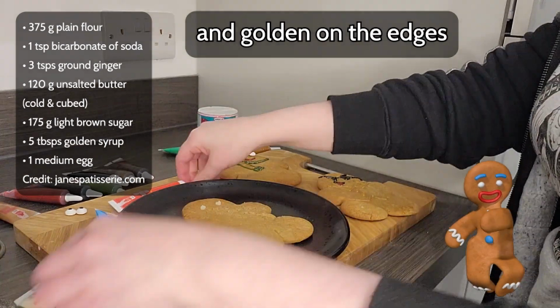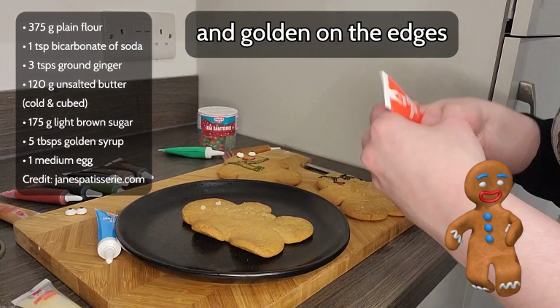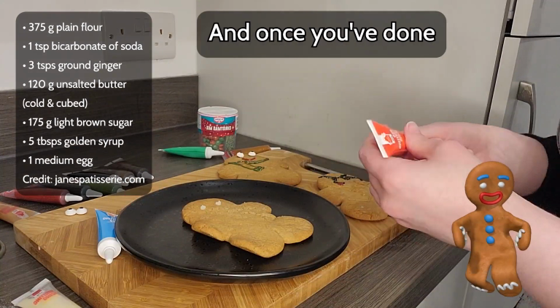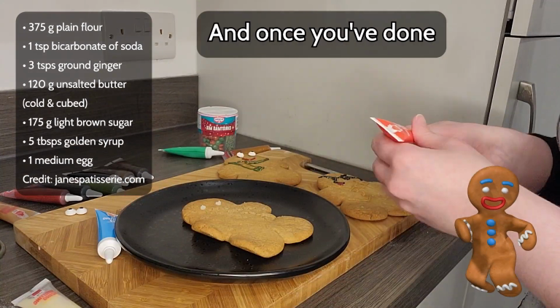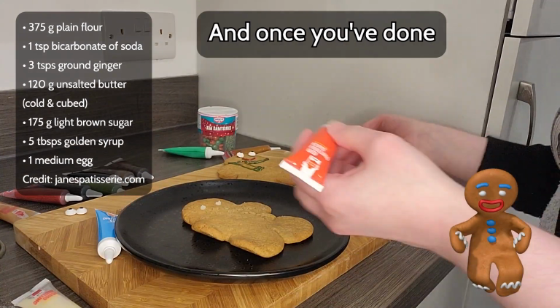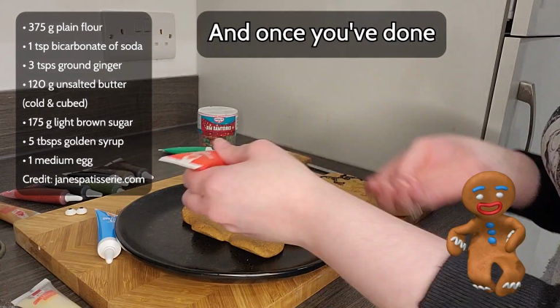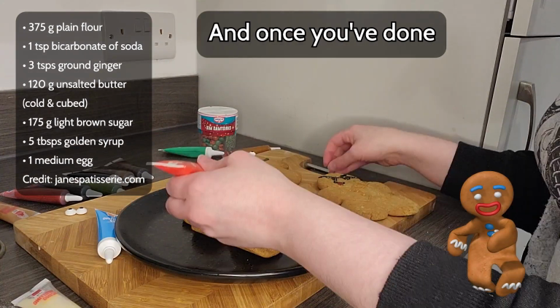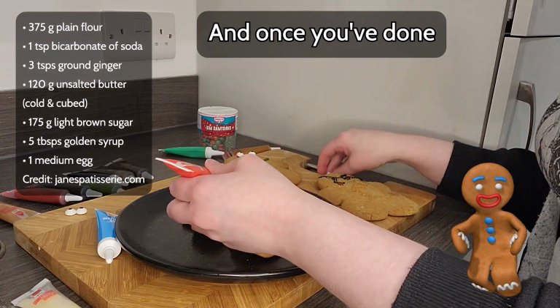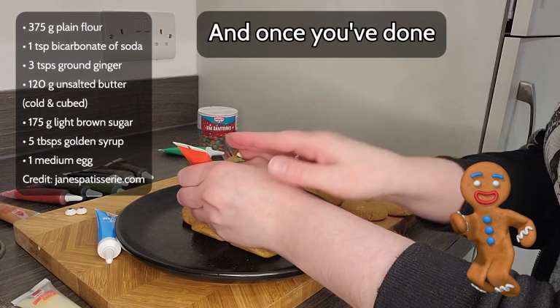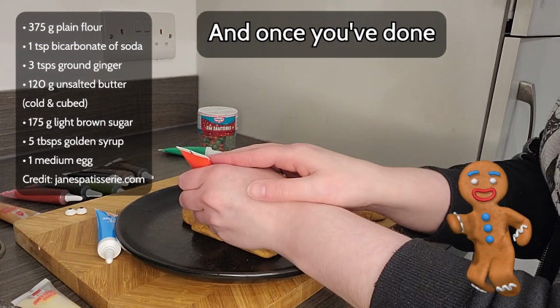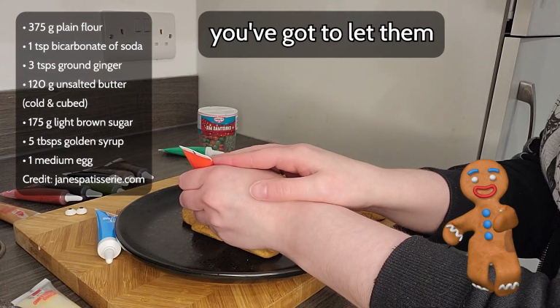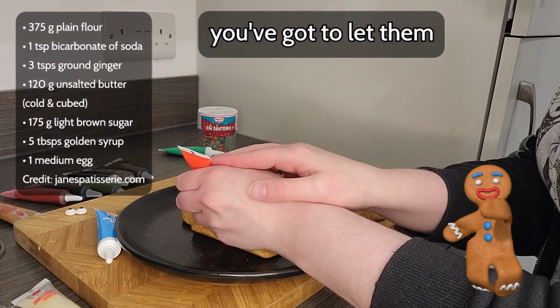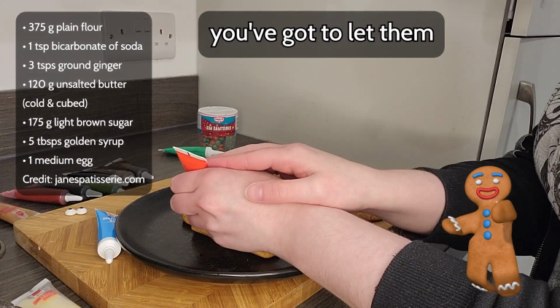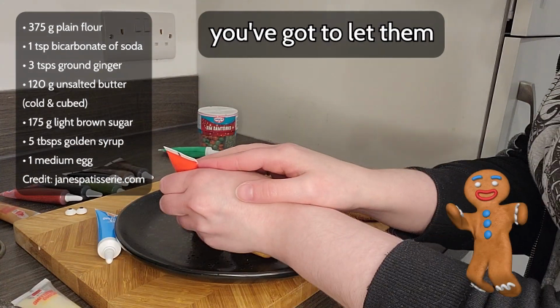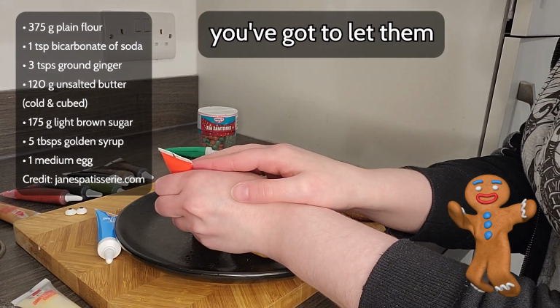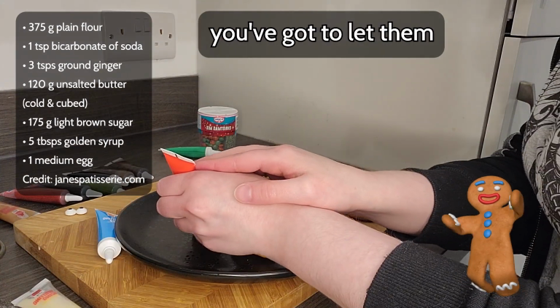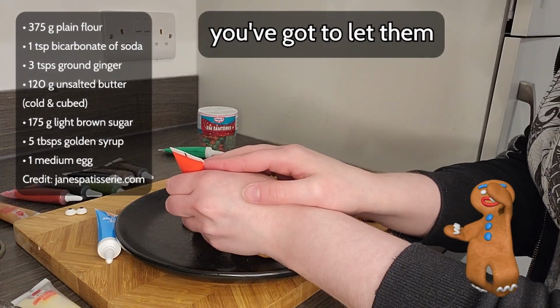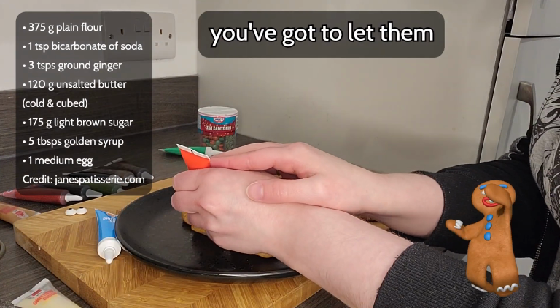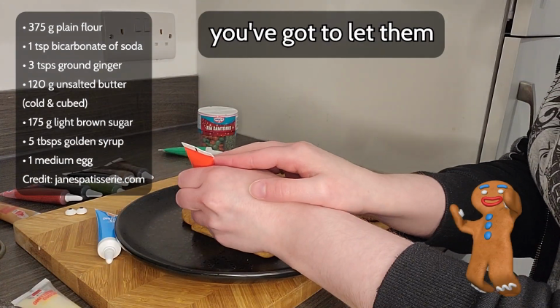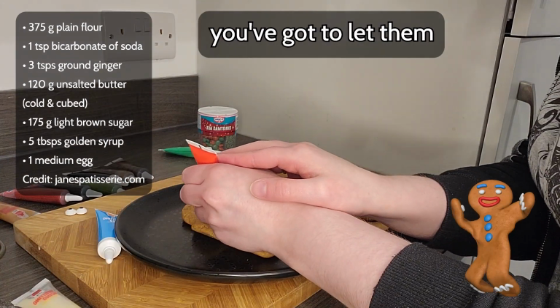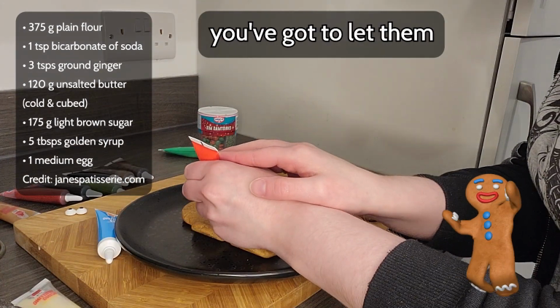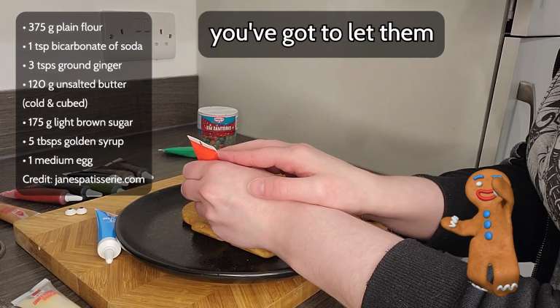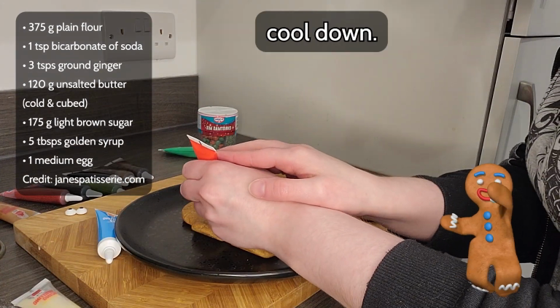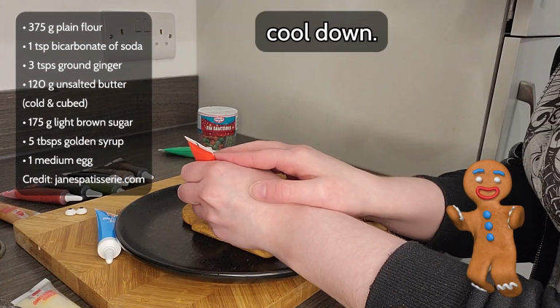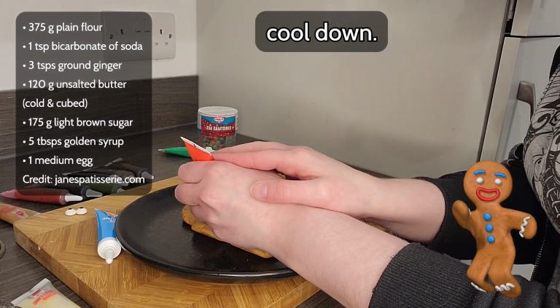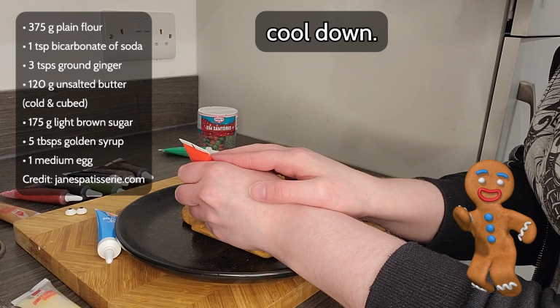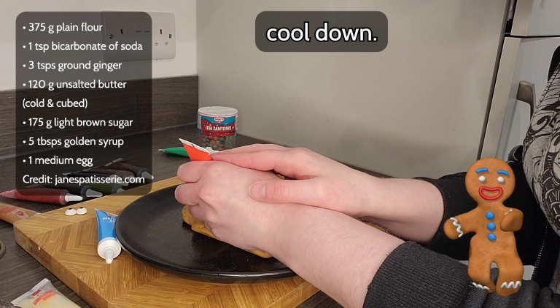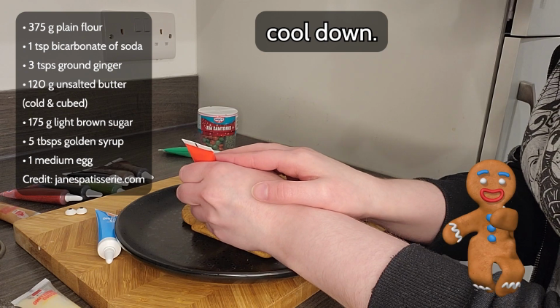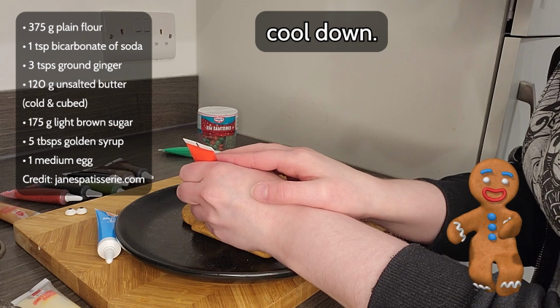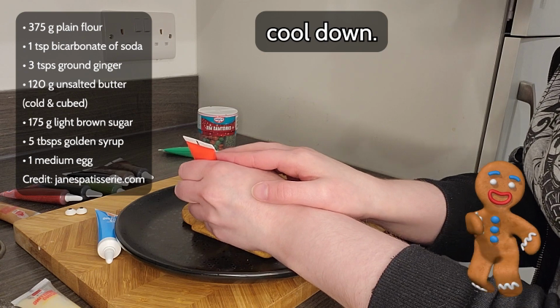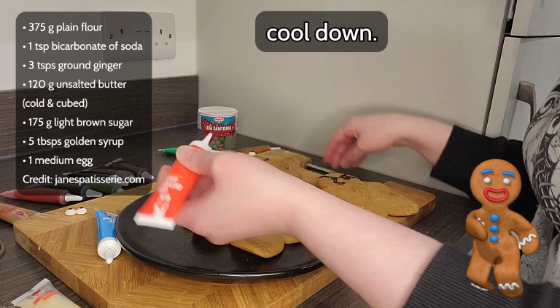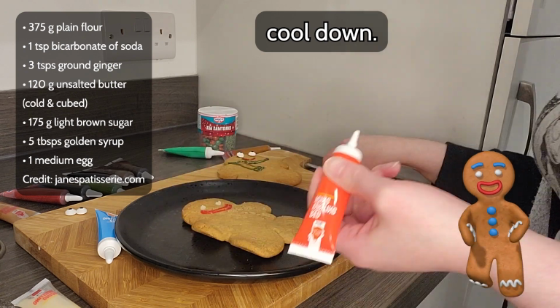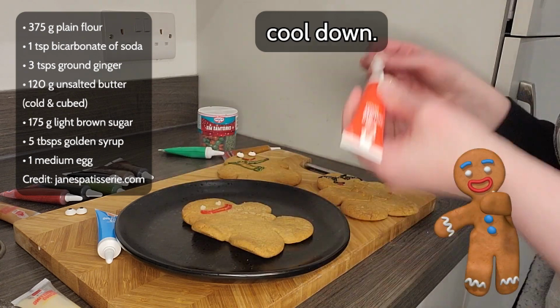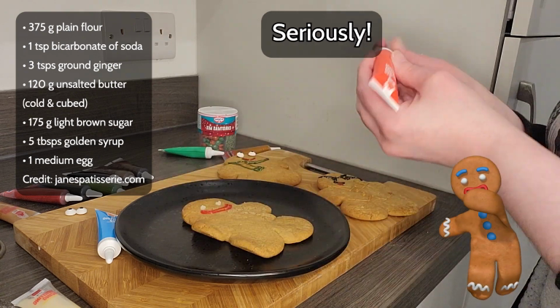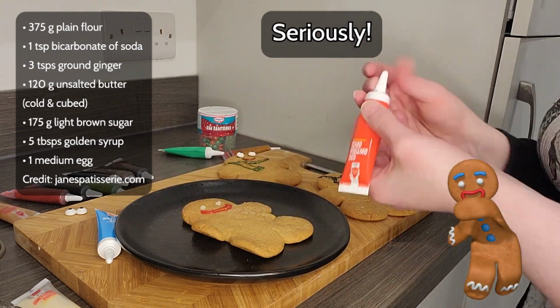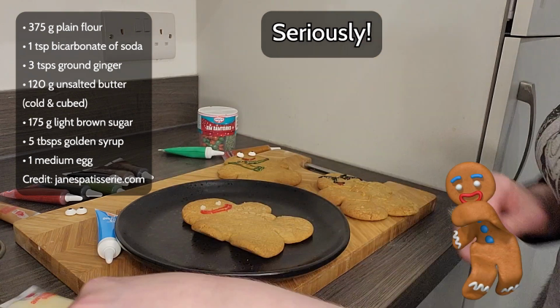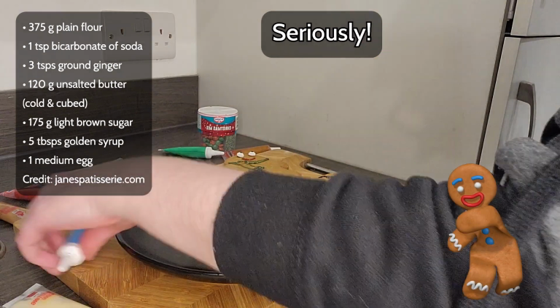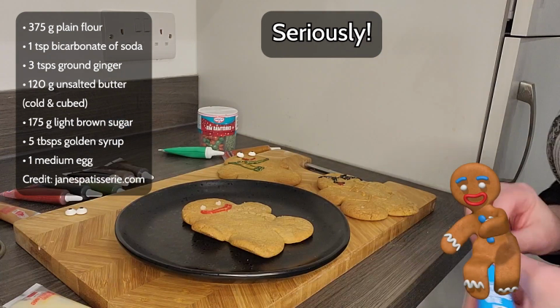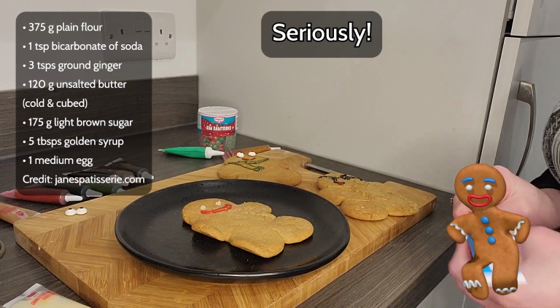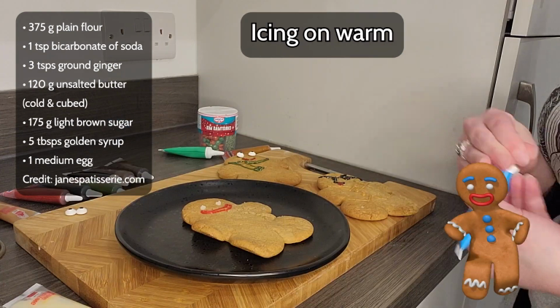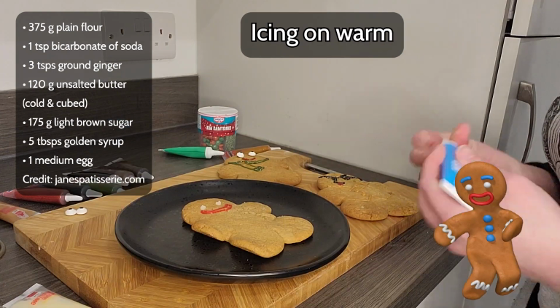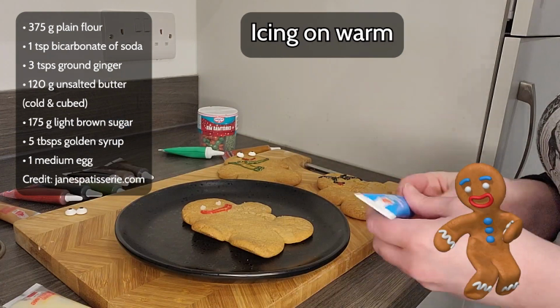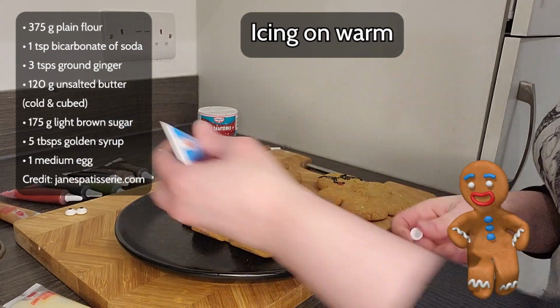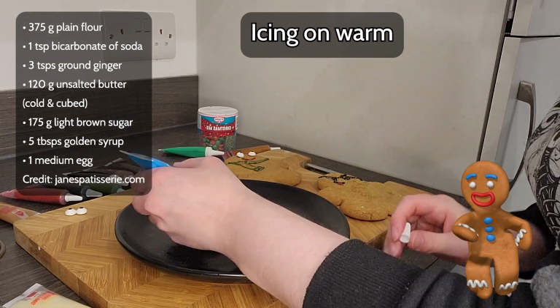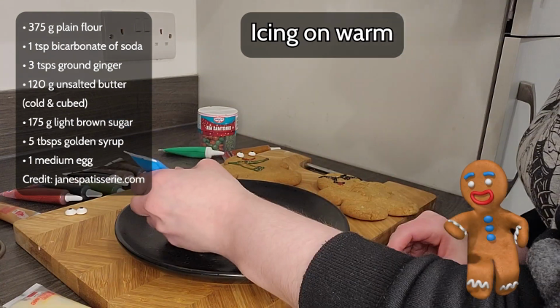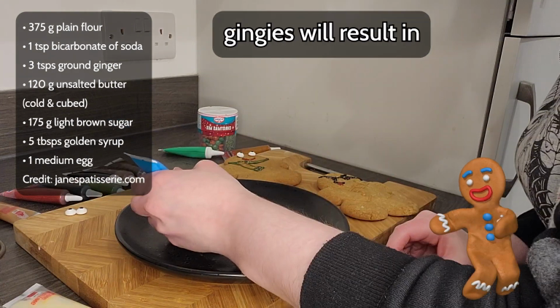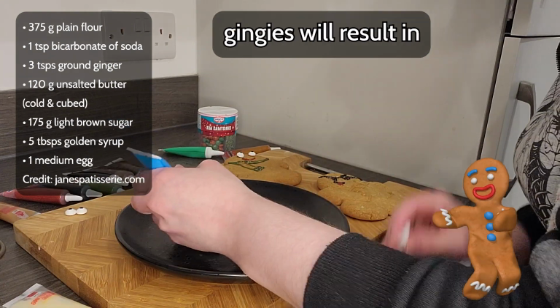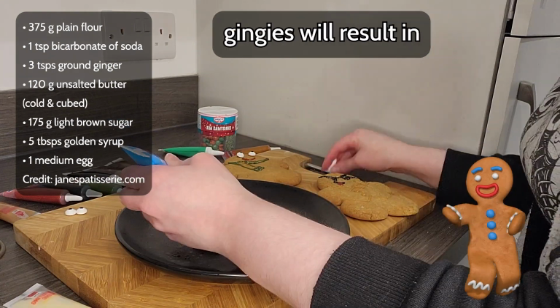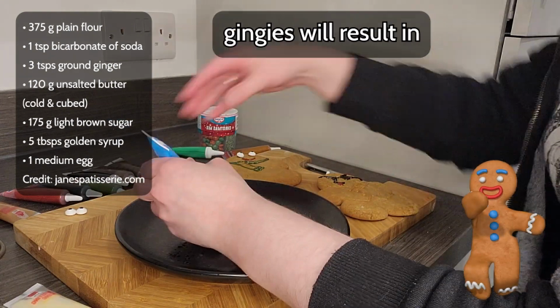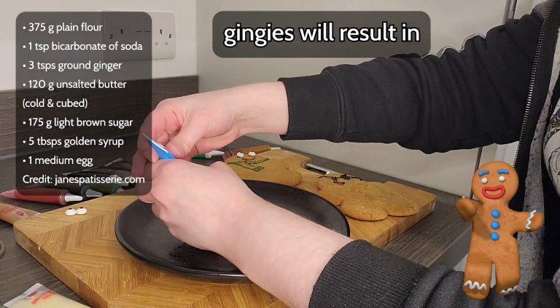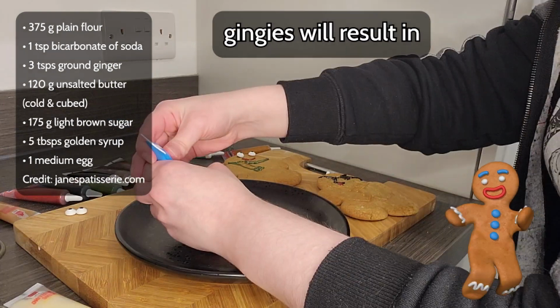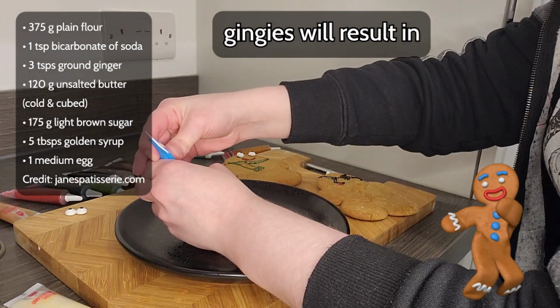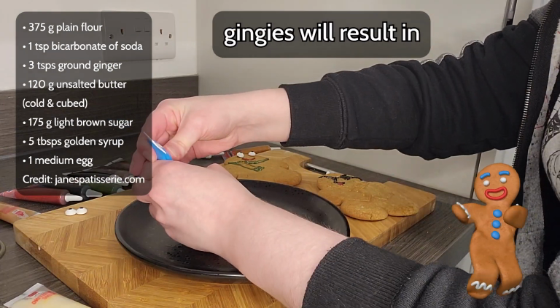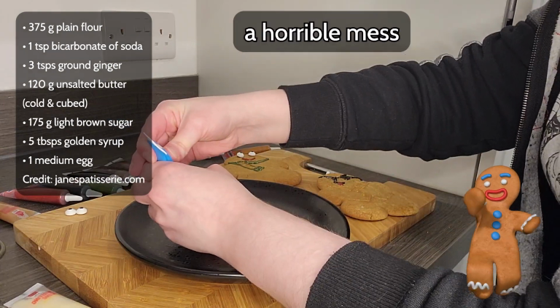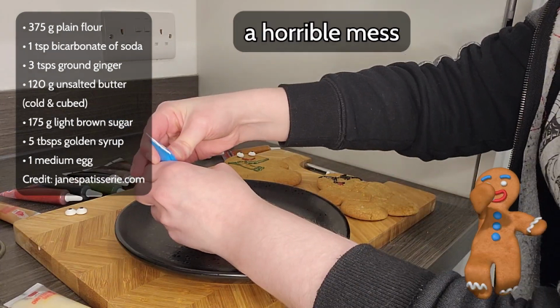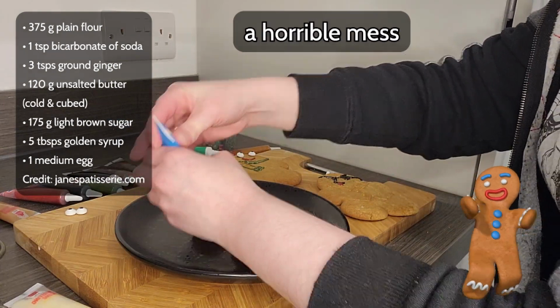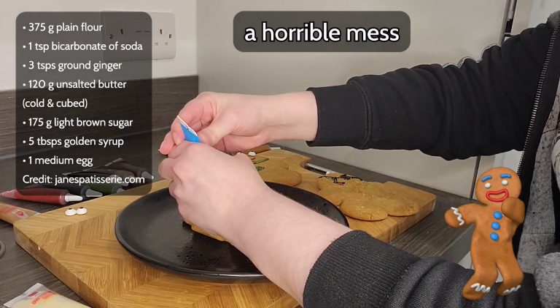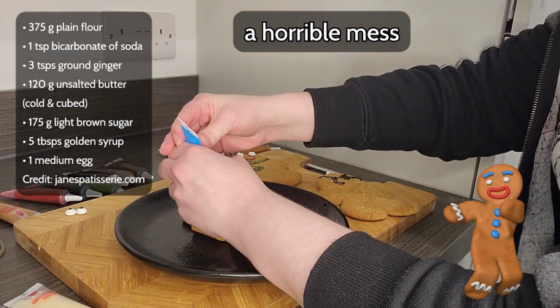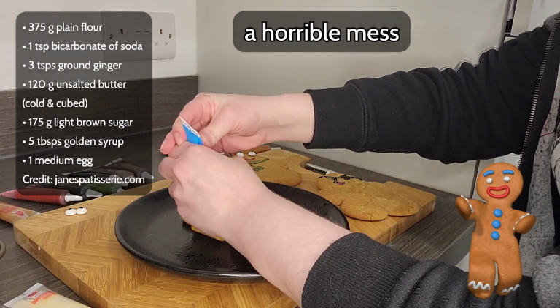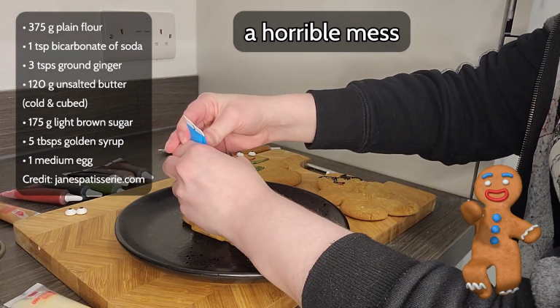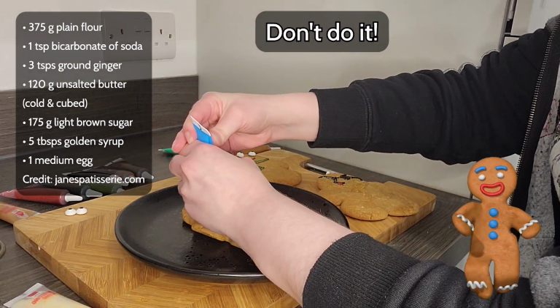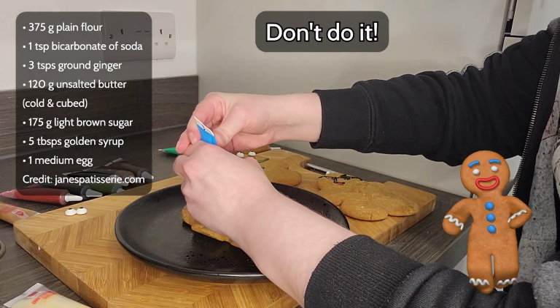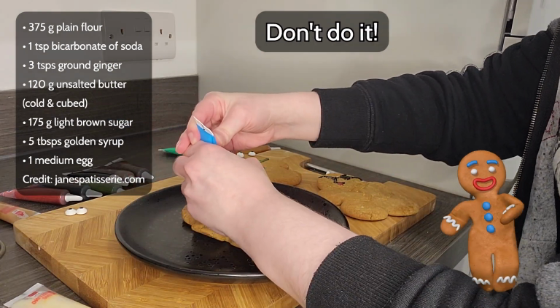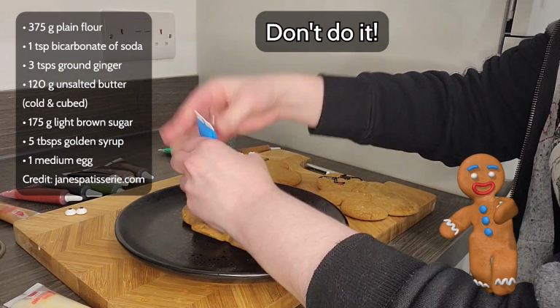And once you're done, you've got to let them cool down. Seriously, icing on warm gingies will result in a horrible mess, so don't do it!